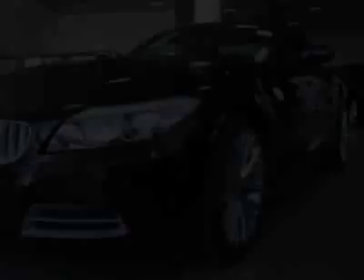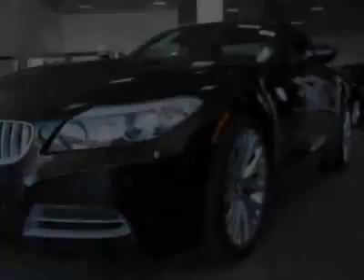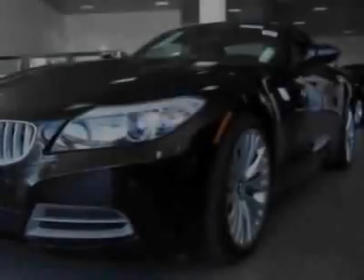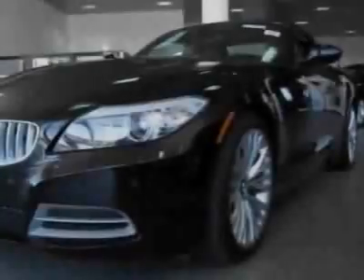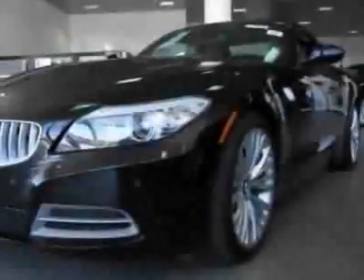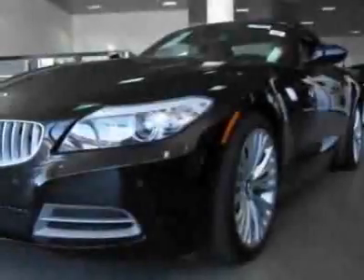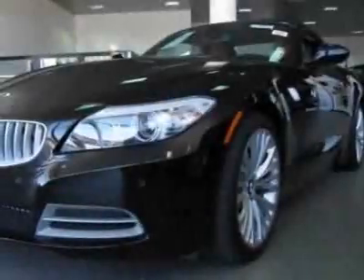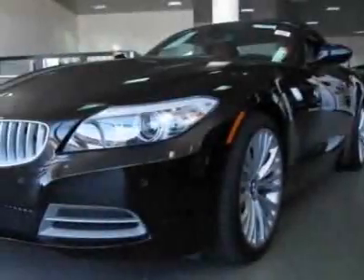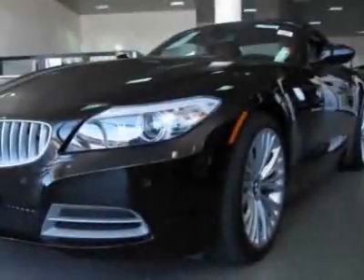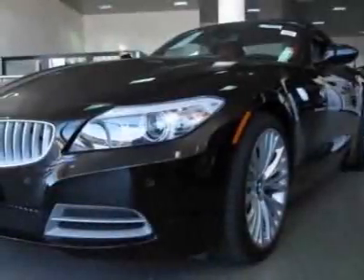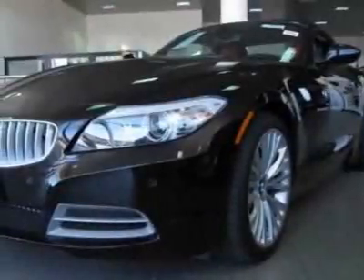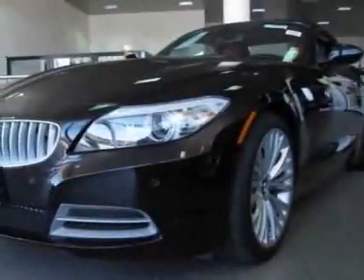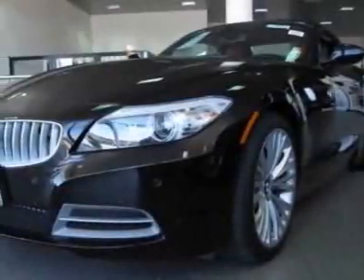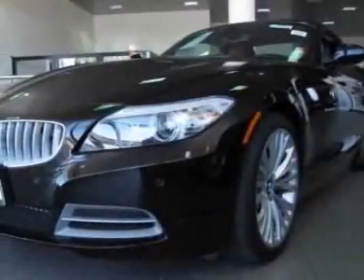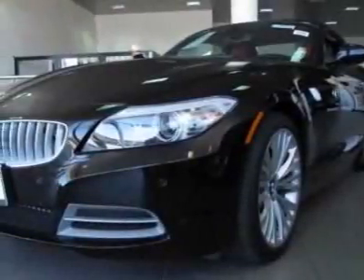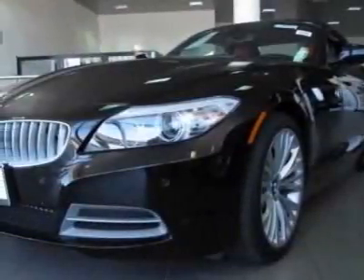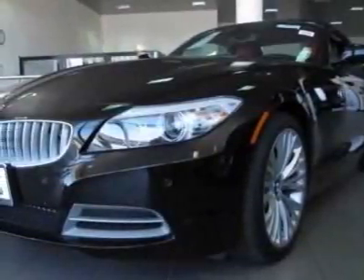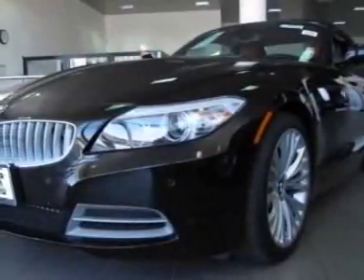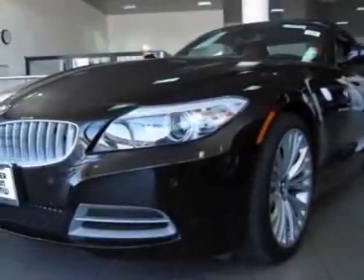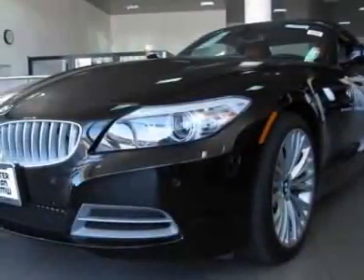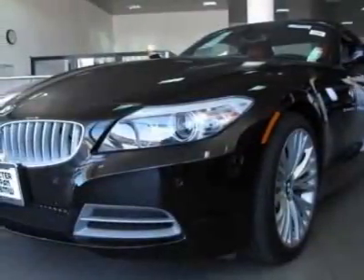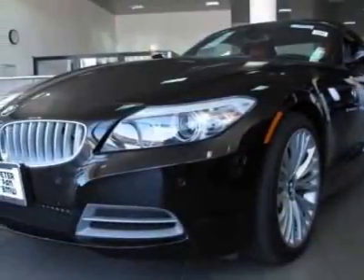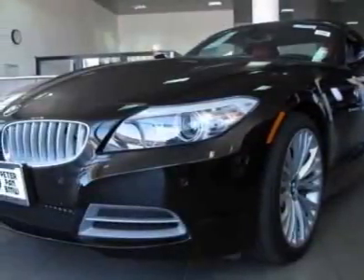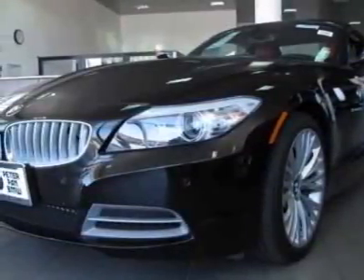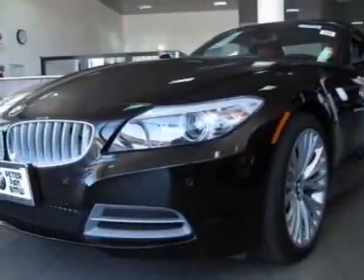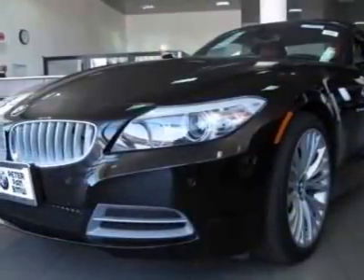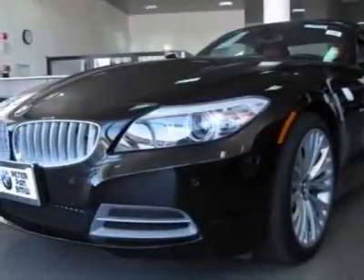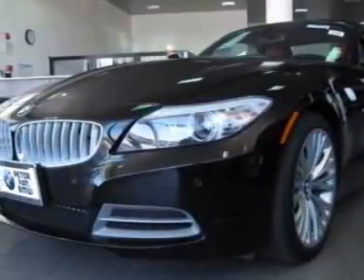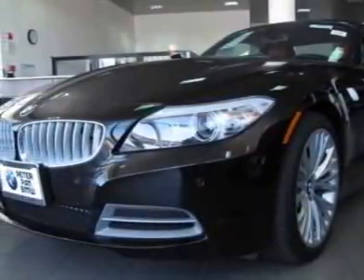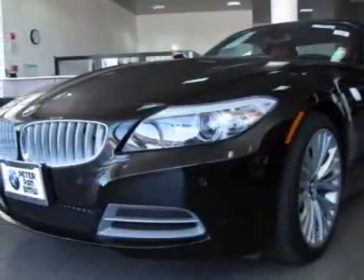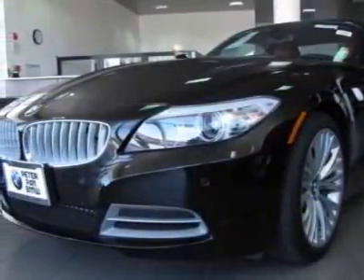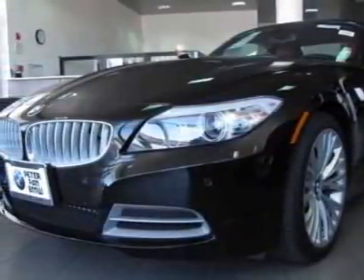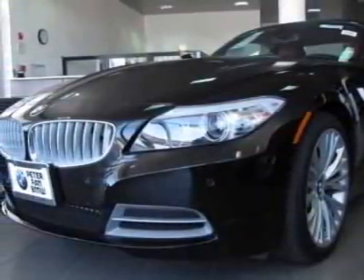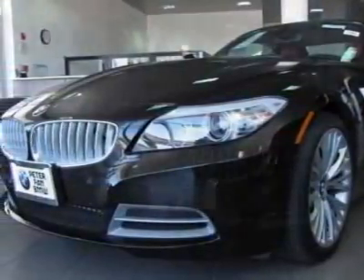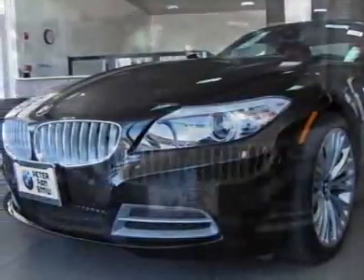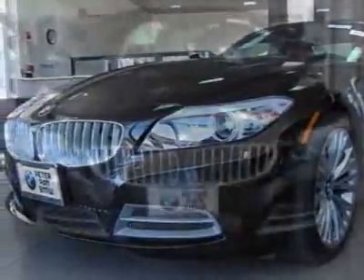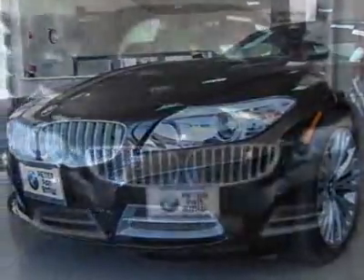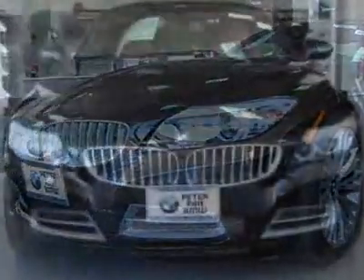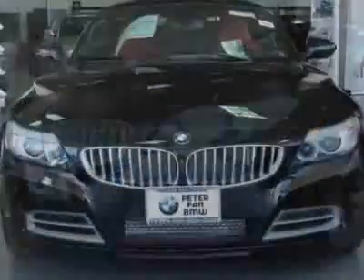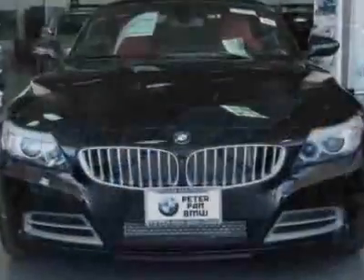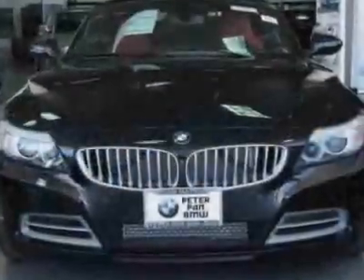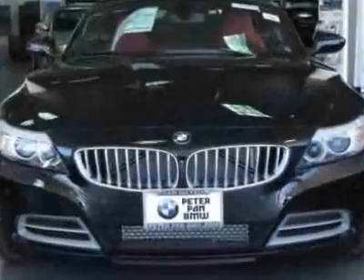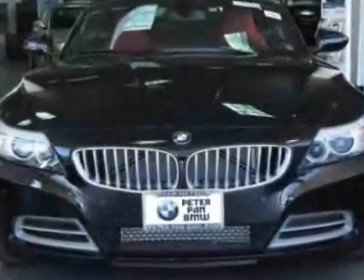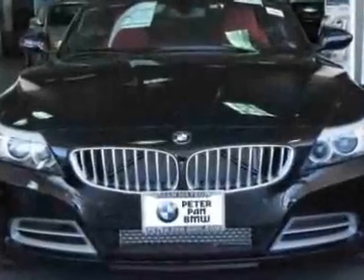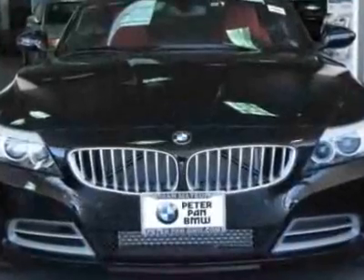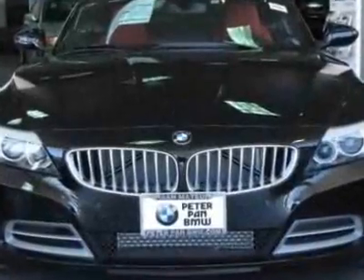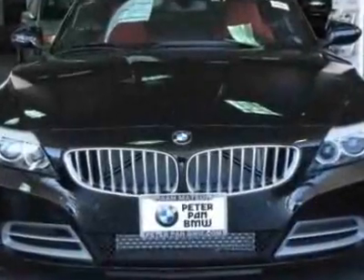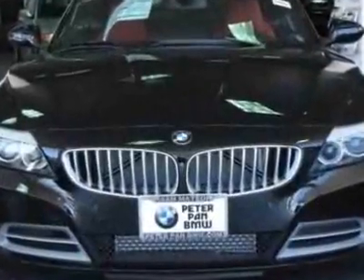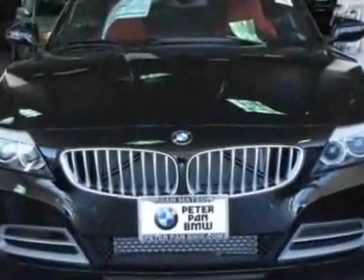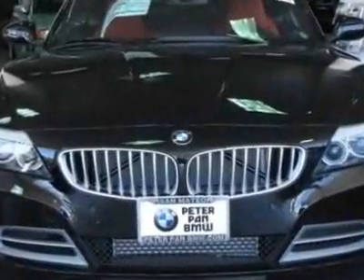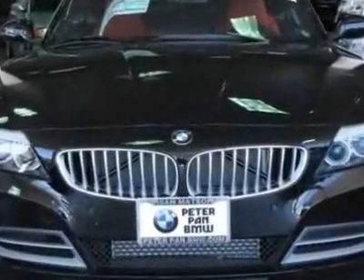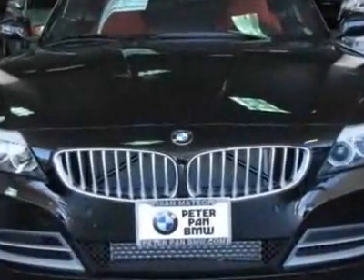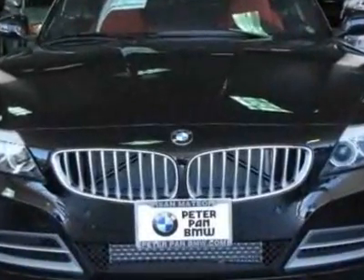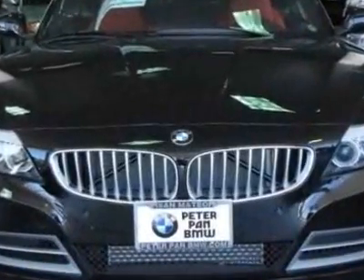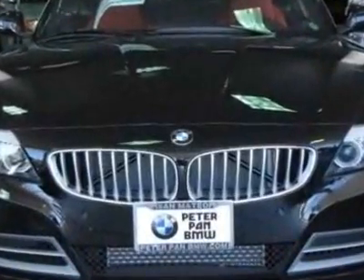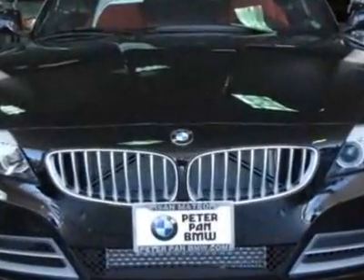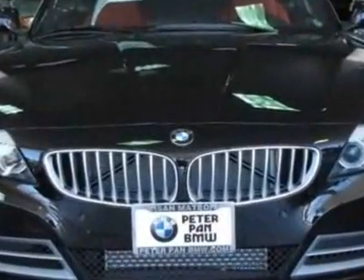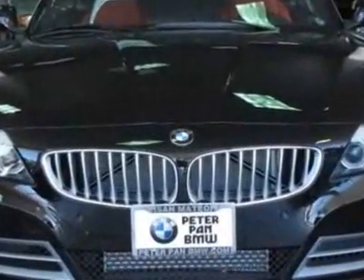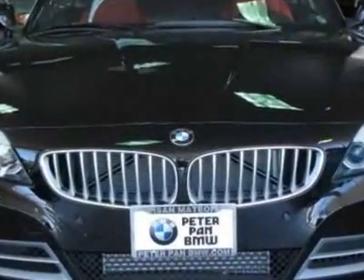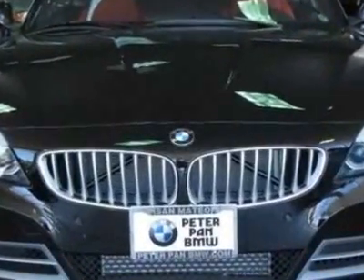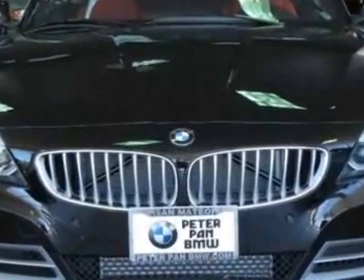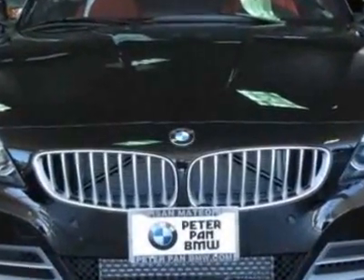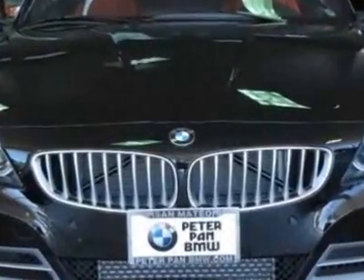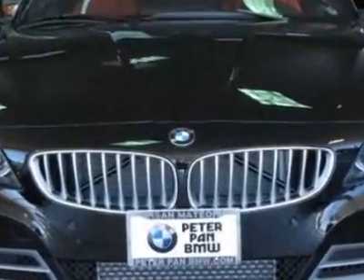Take a look at this new 2010 BMW Z4. For your protection, this vehicle has a full factory warranty.